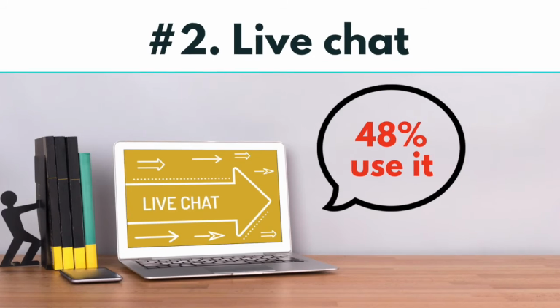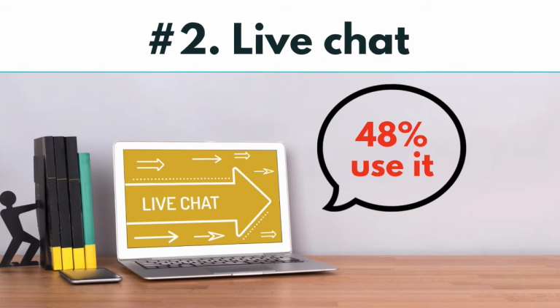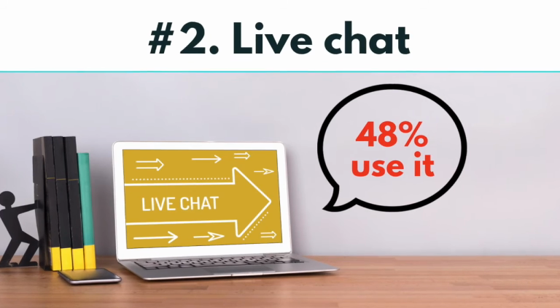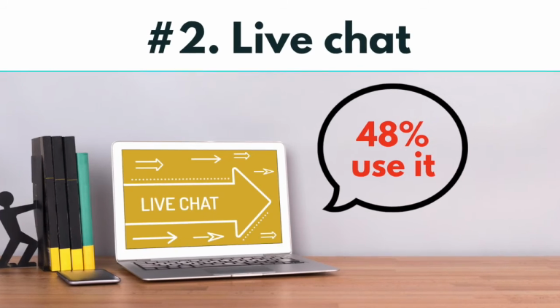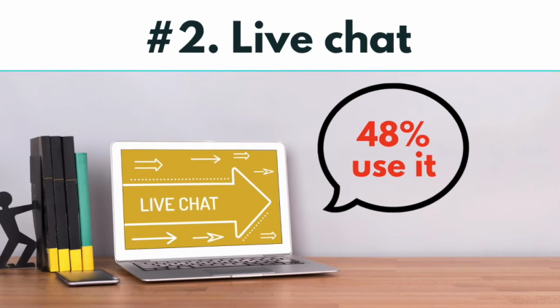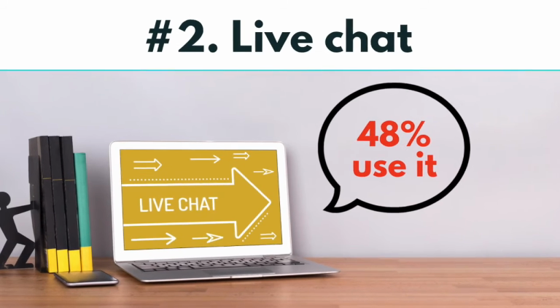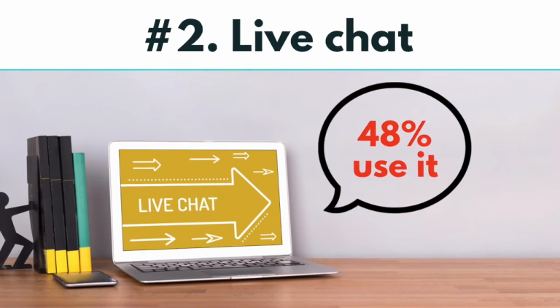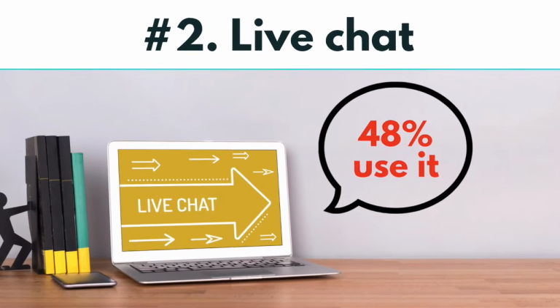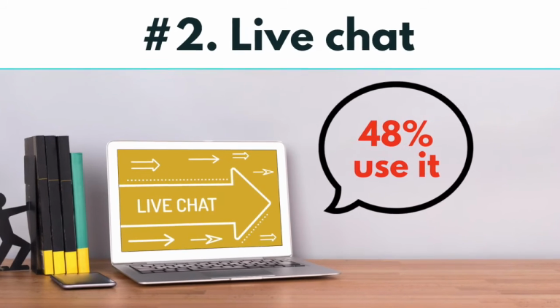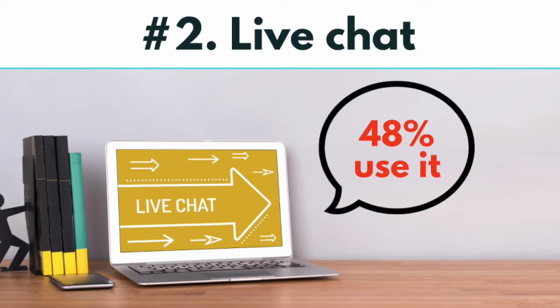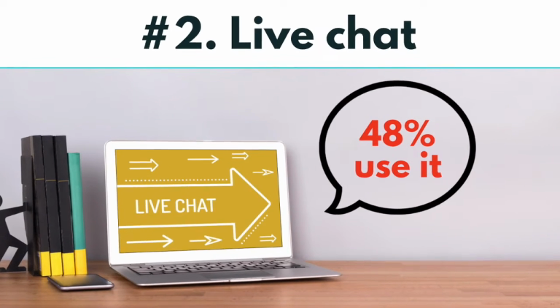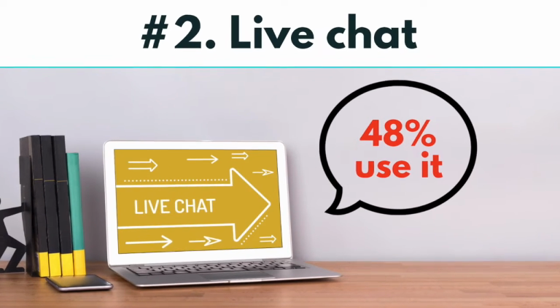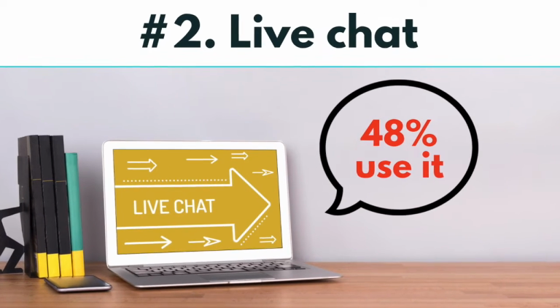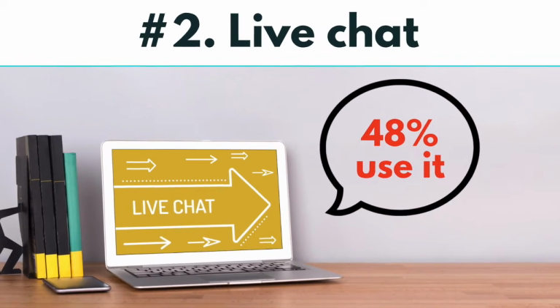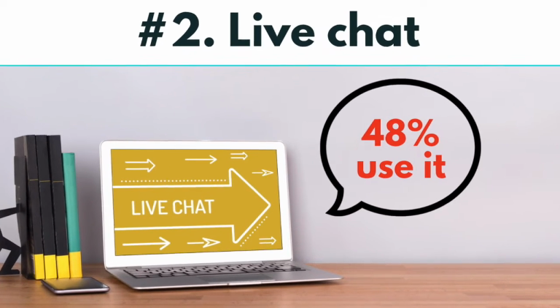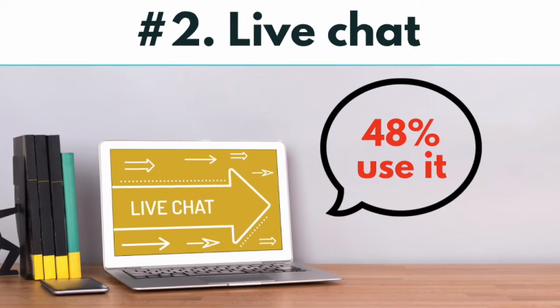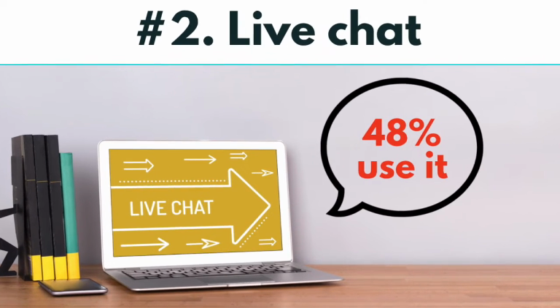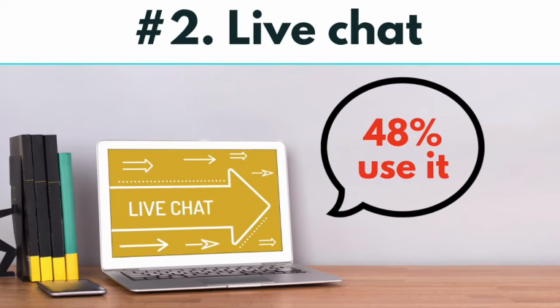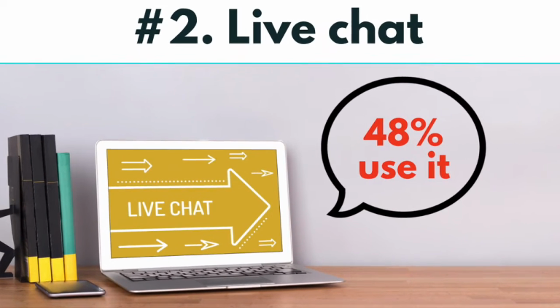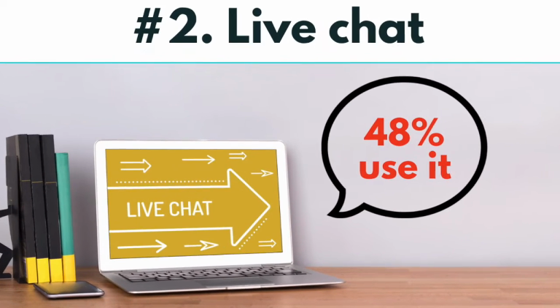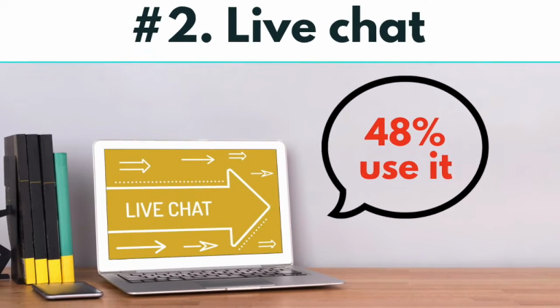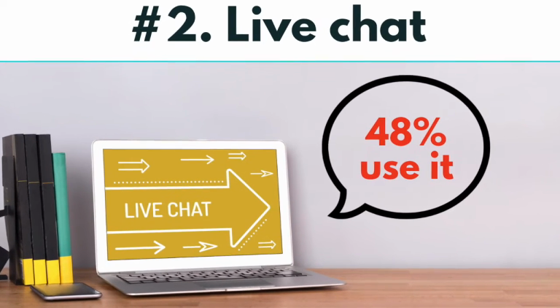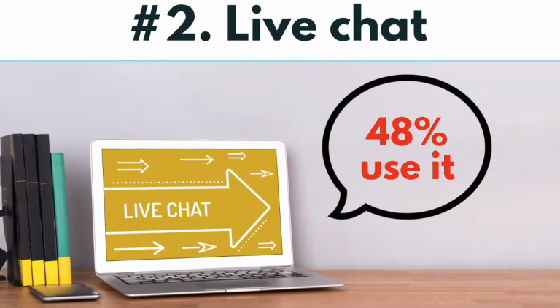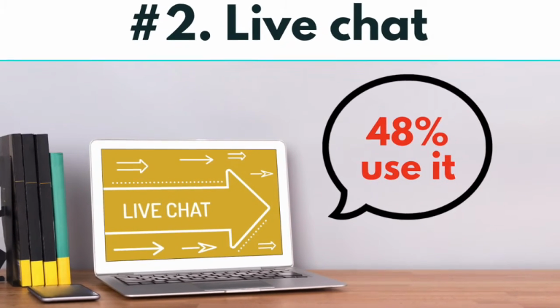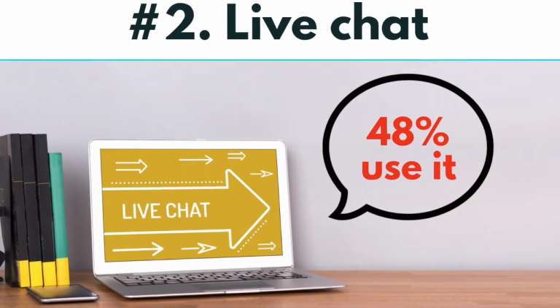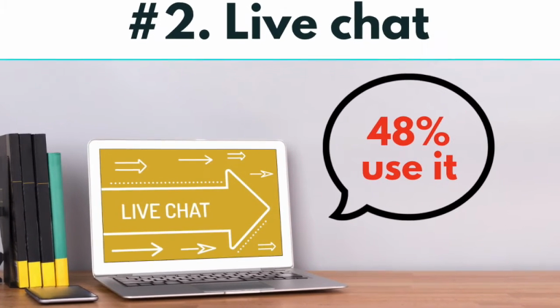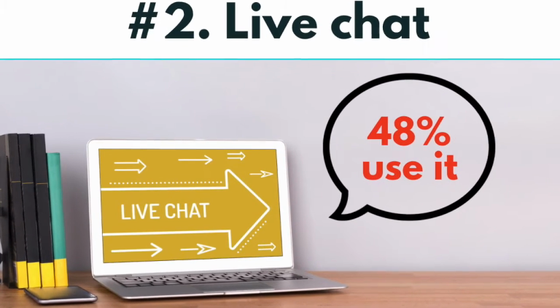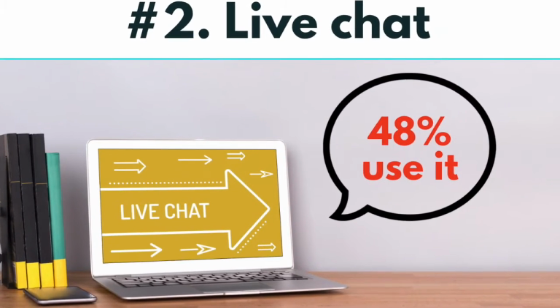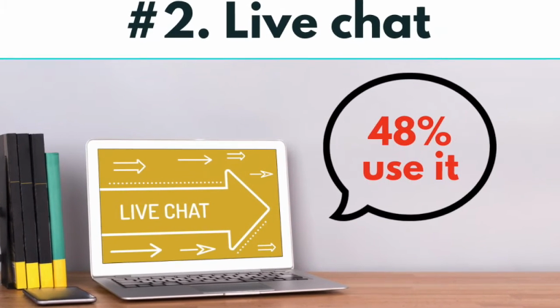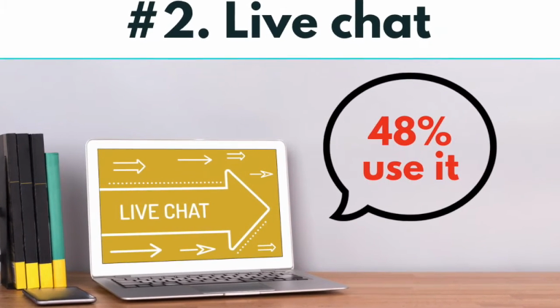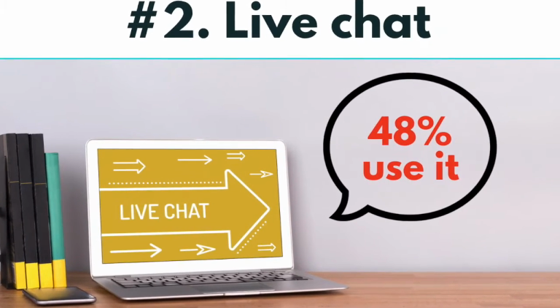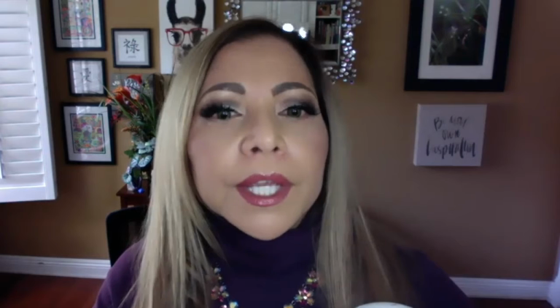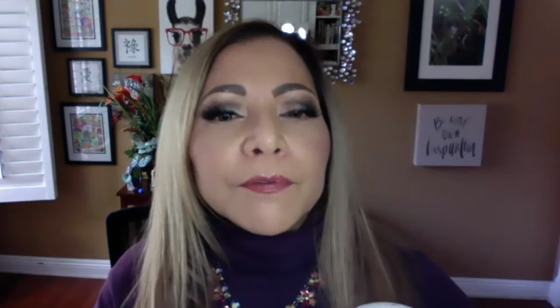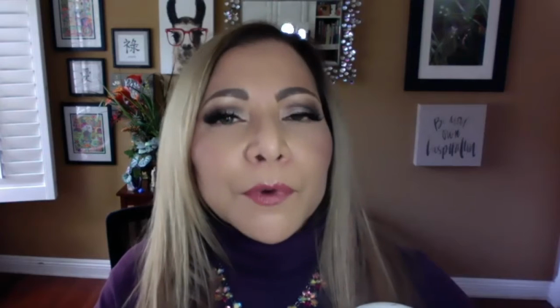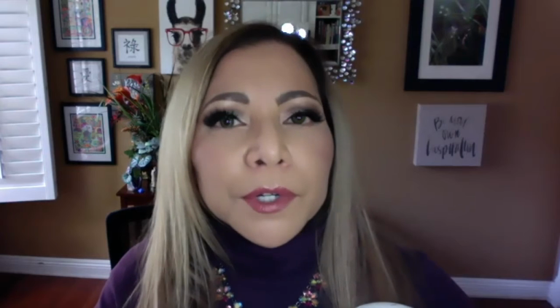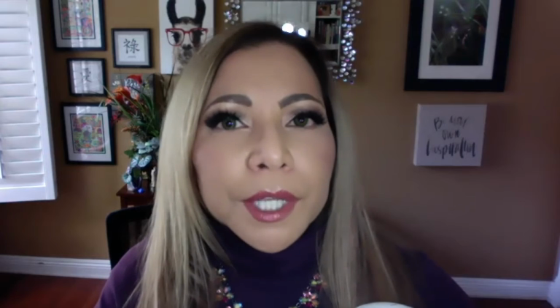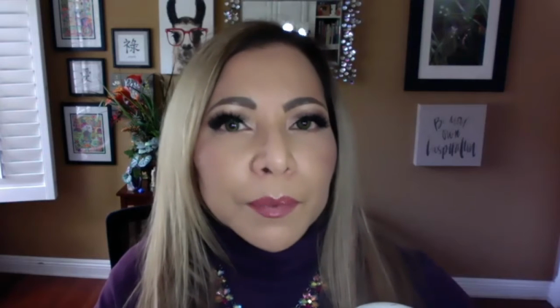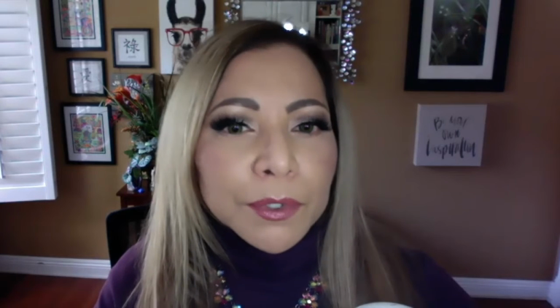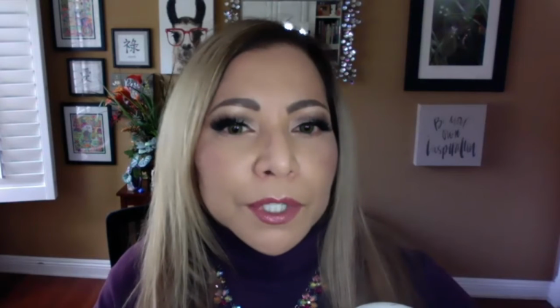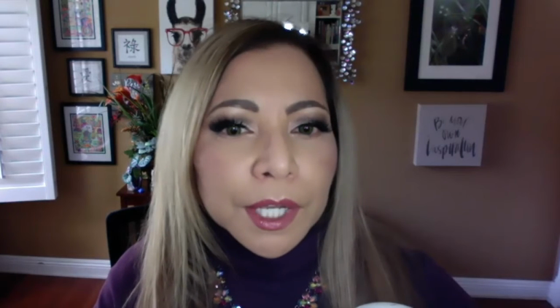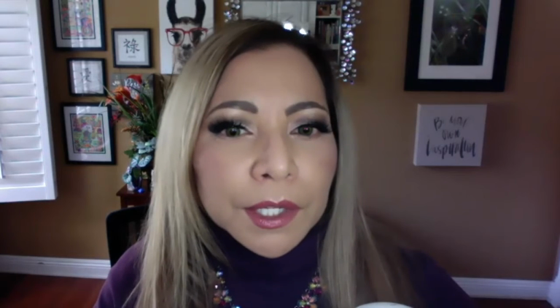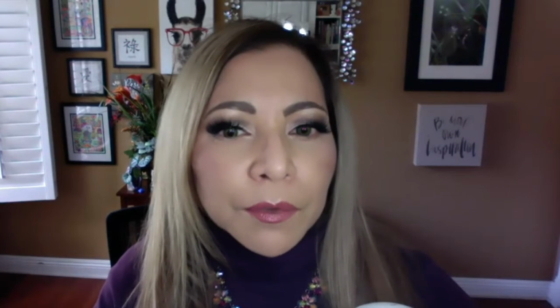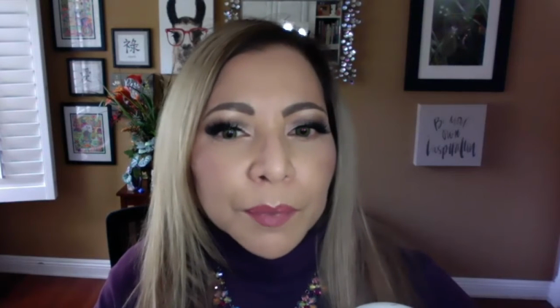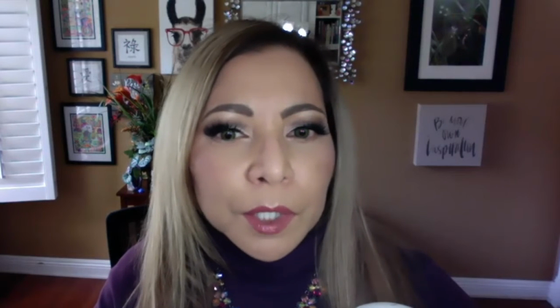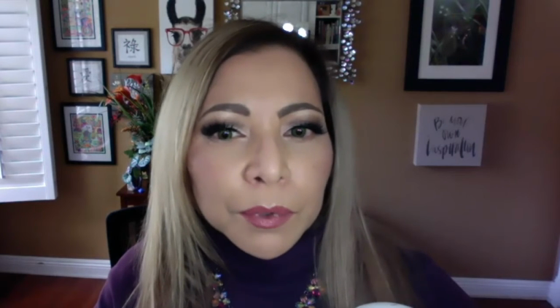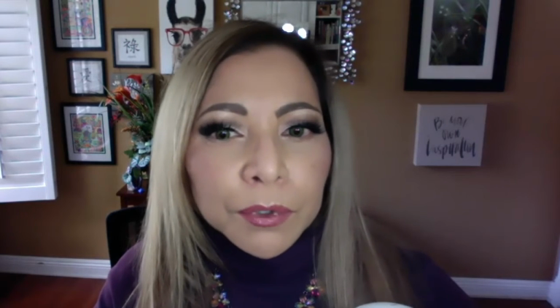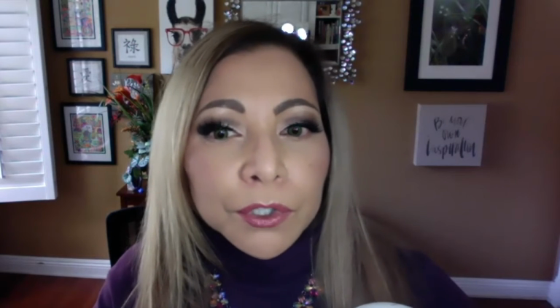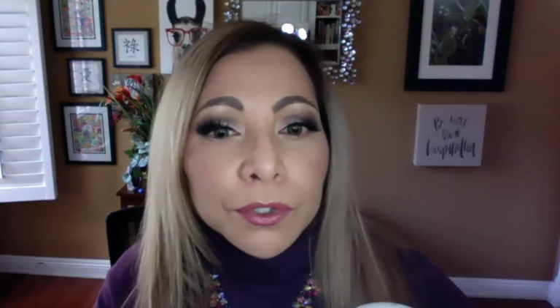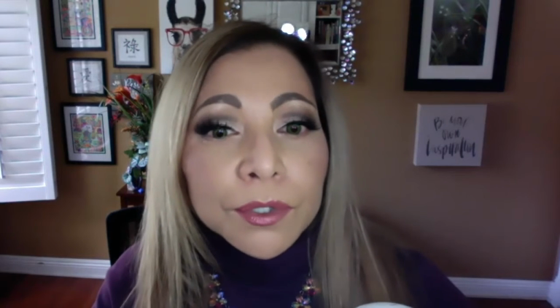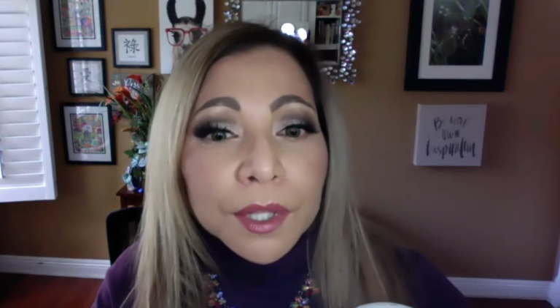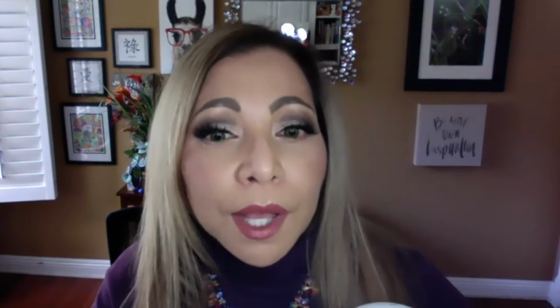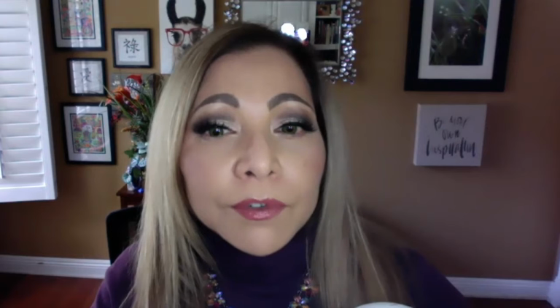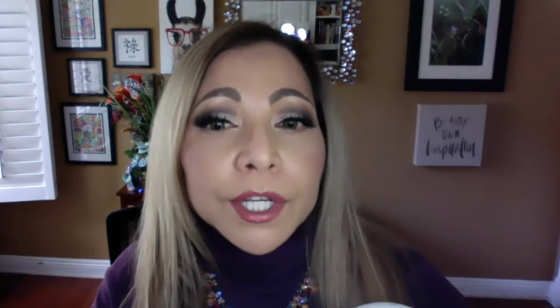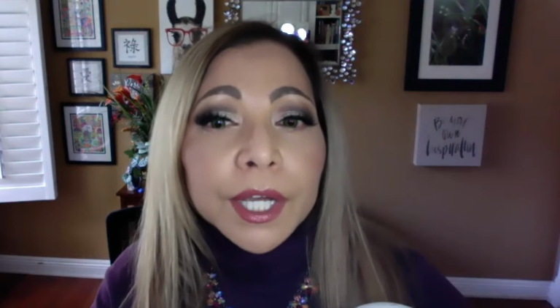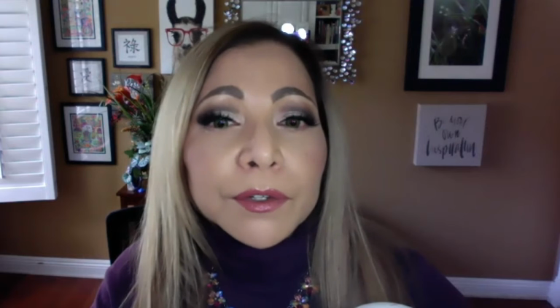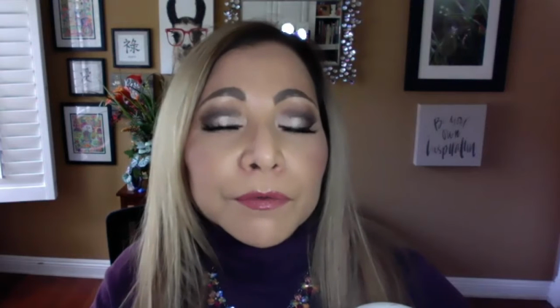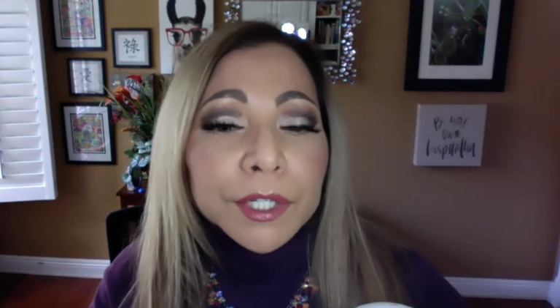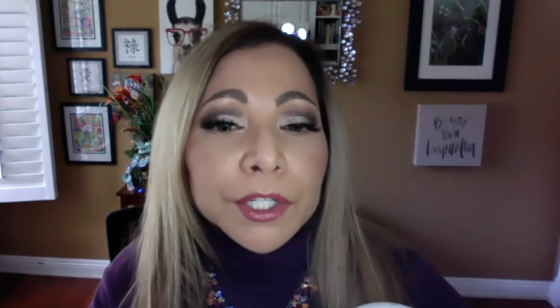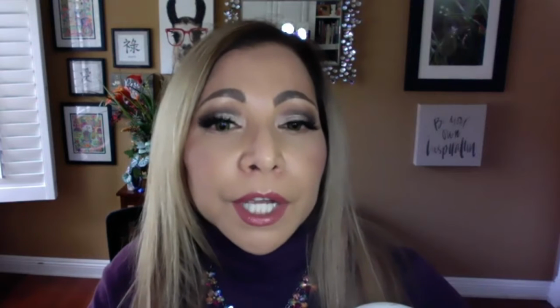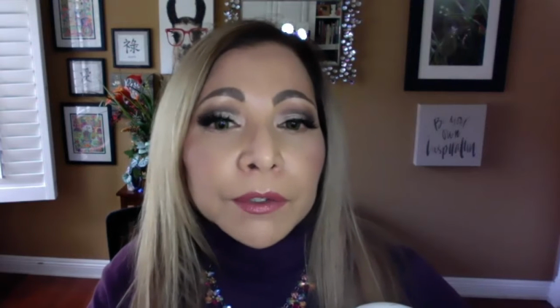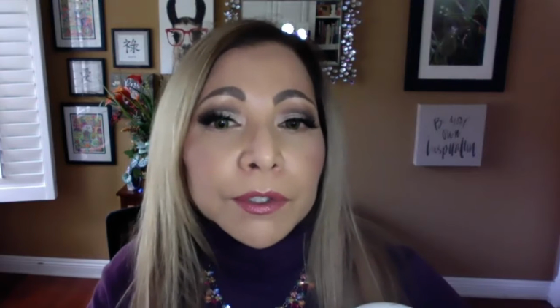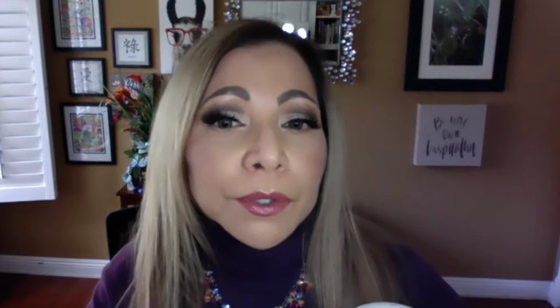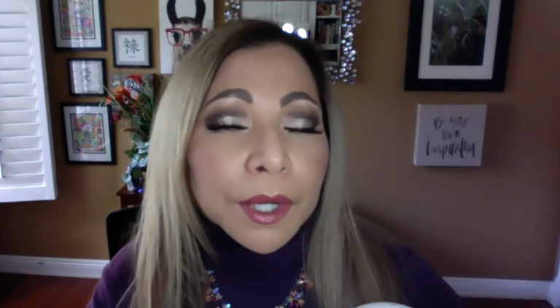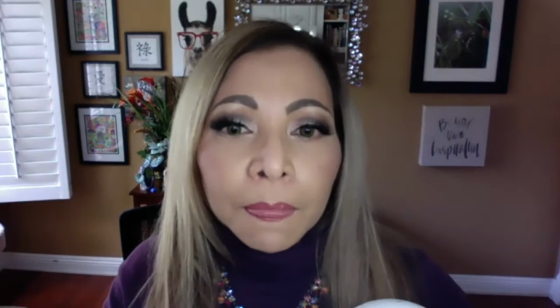Number two: live chat with them on your website. One study found that 48% of people use live chat to reach out to a company.